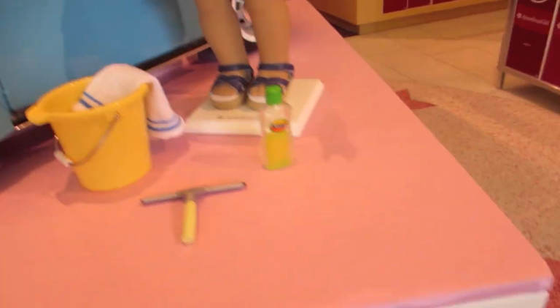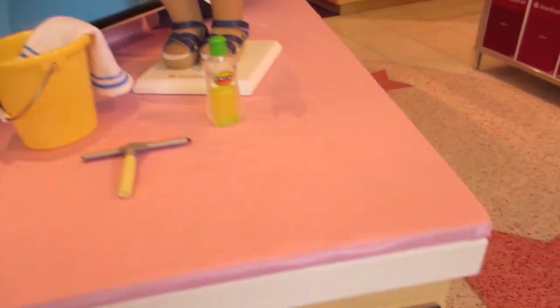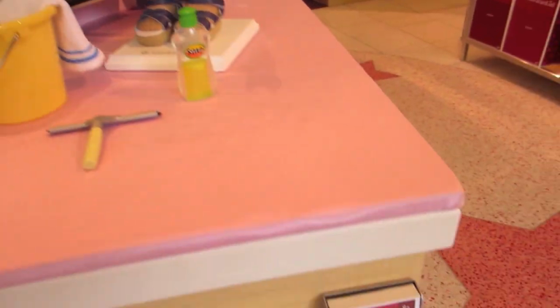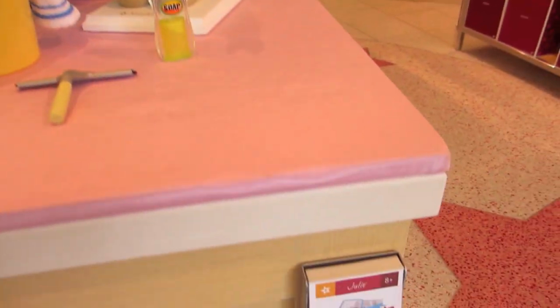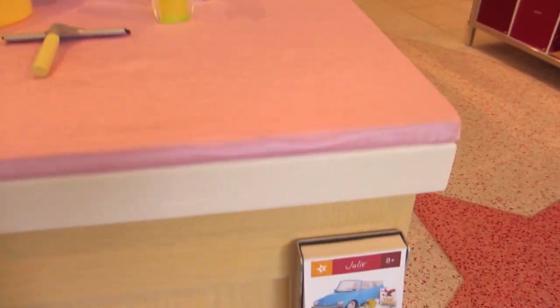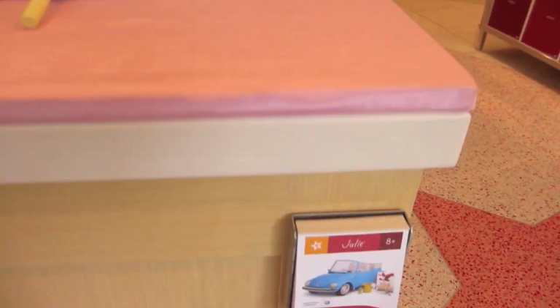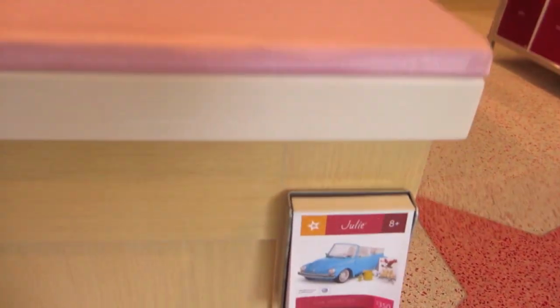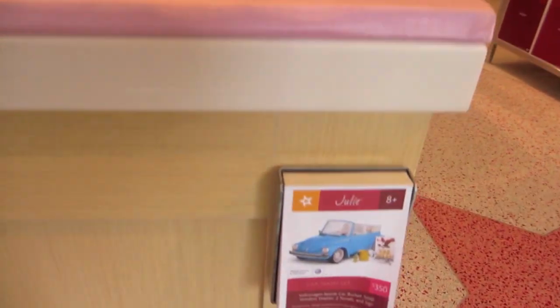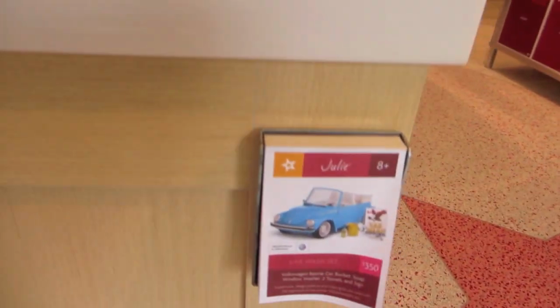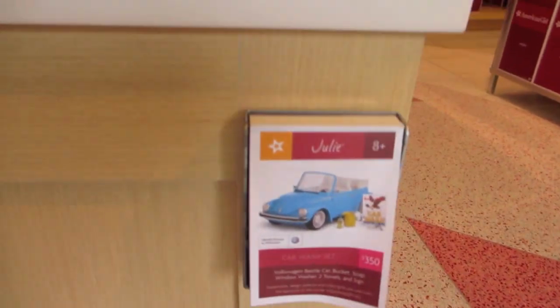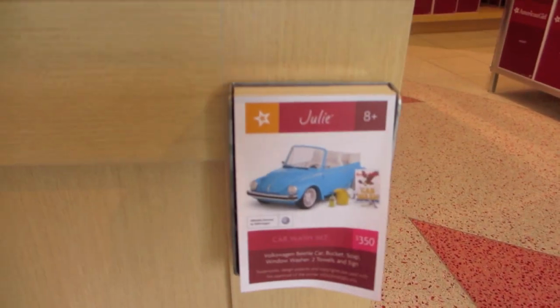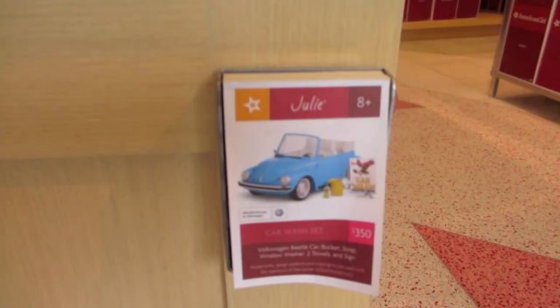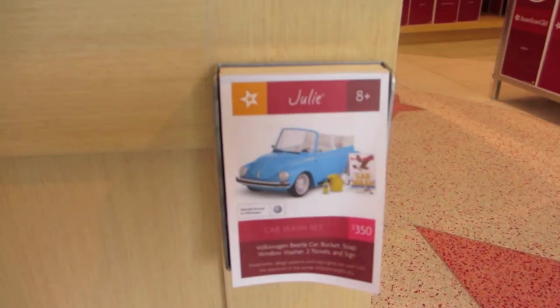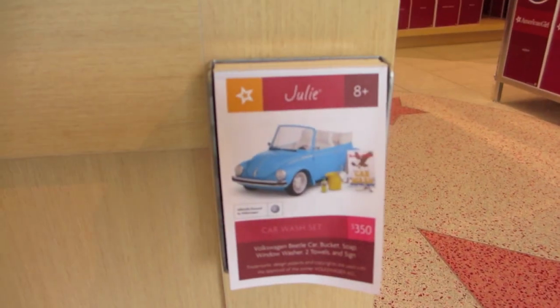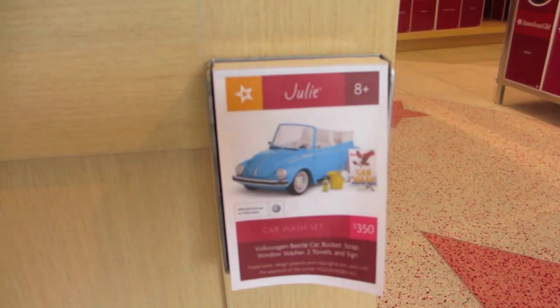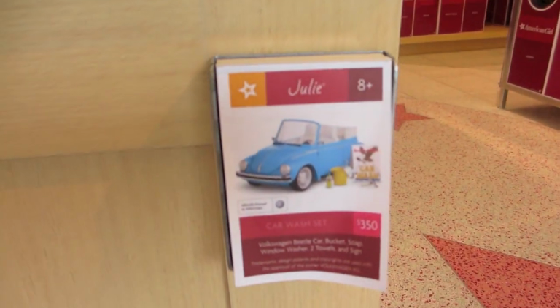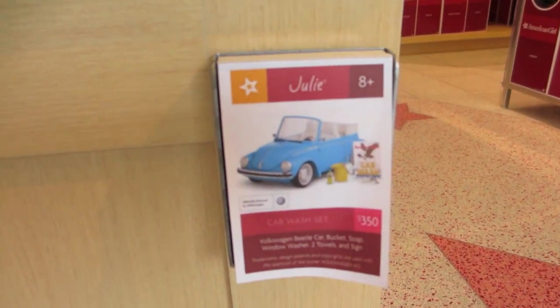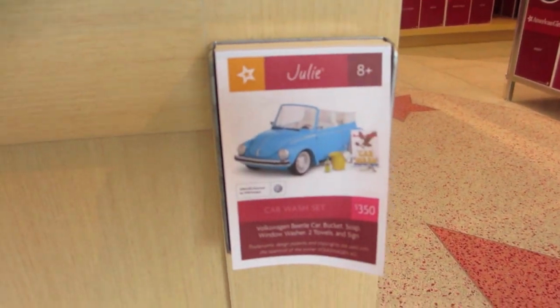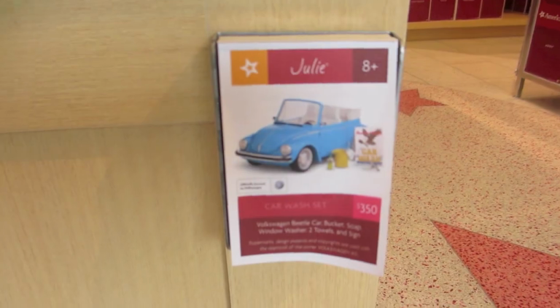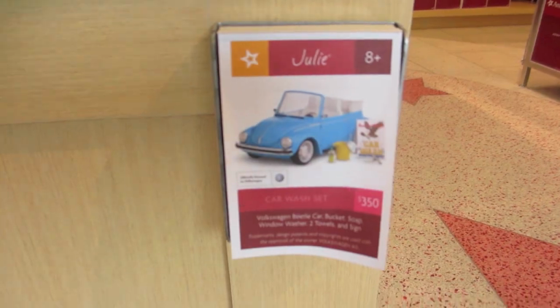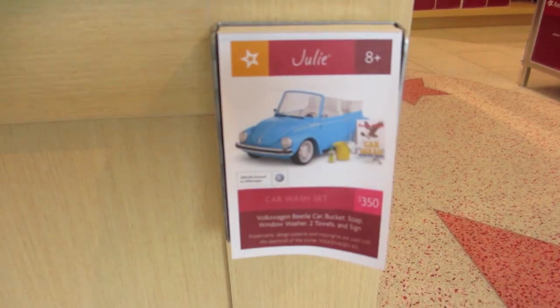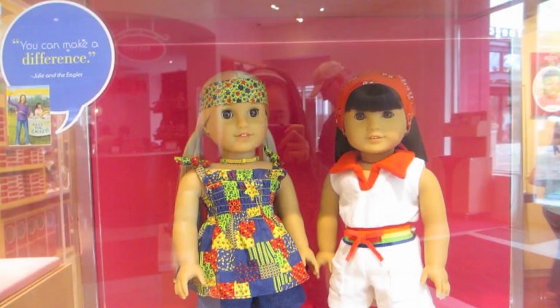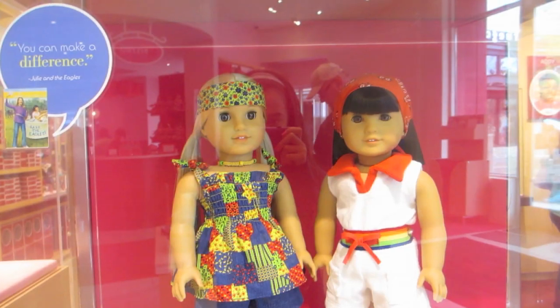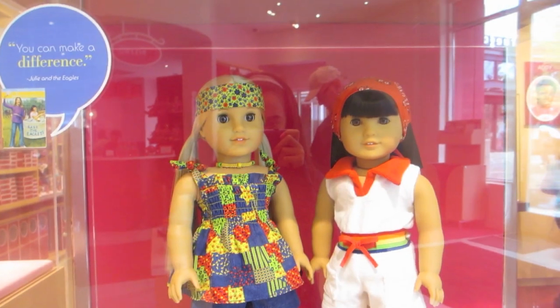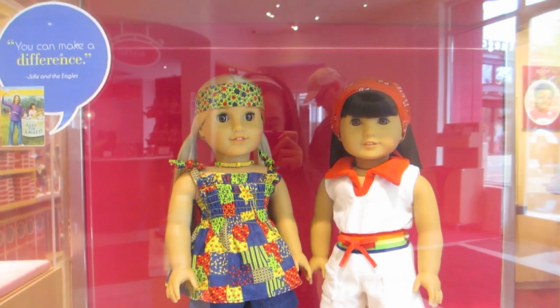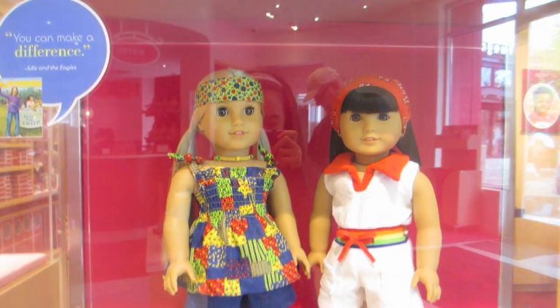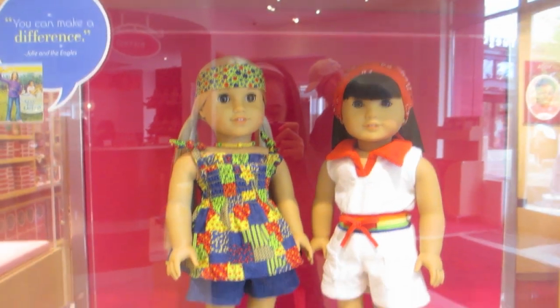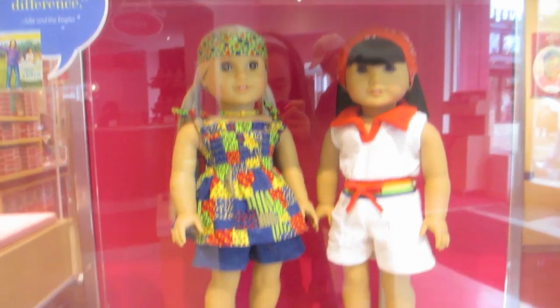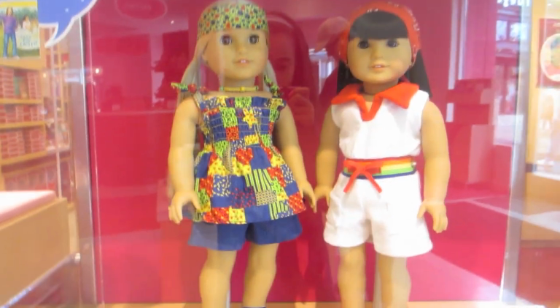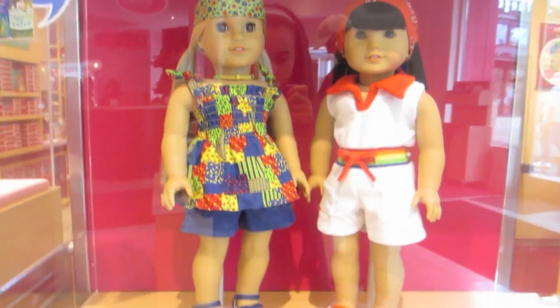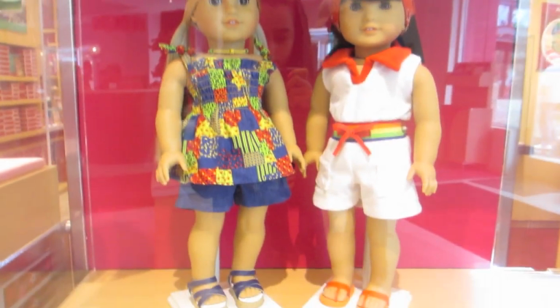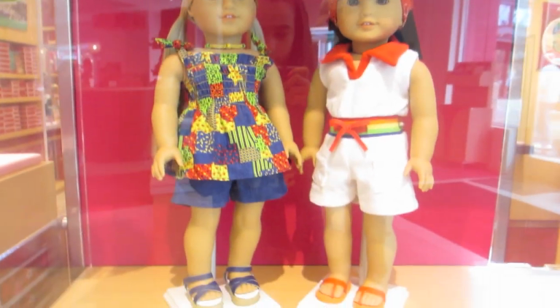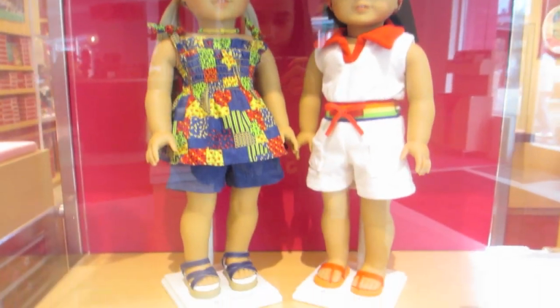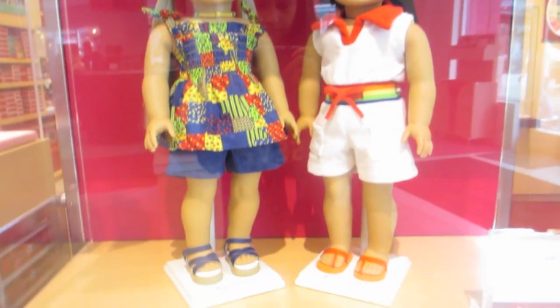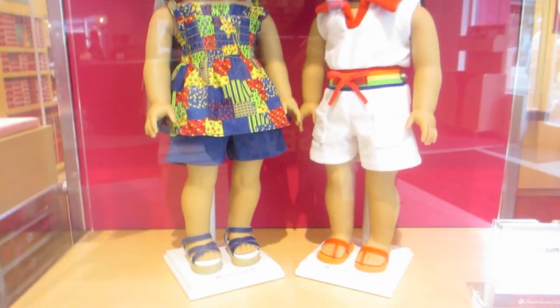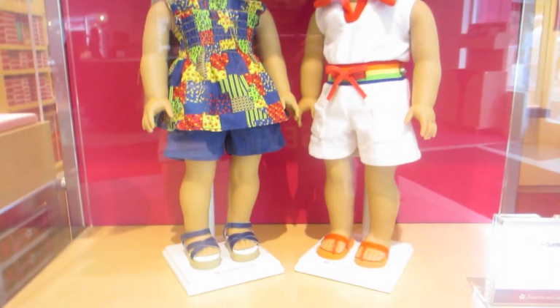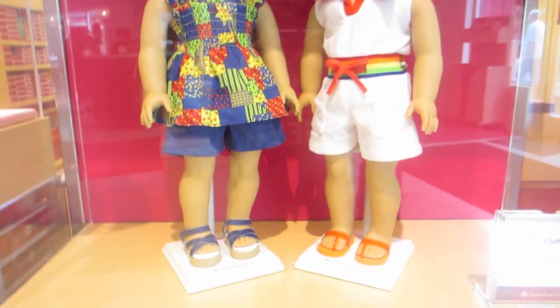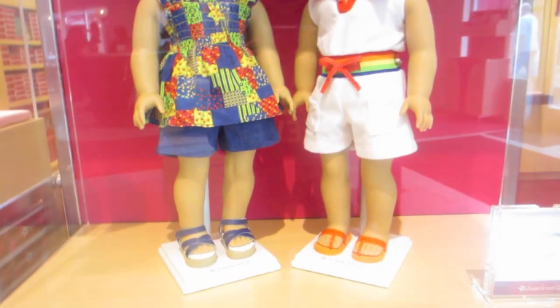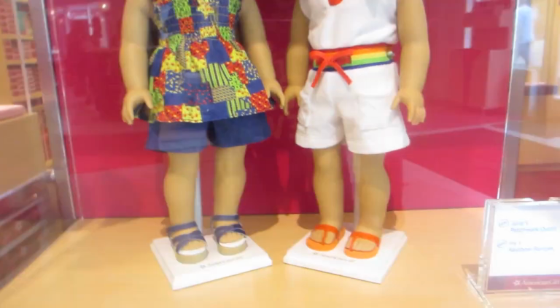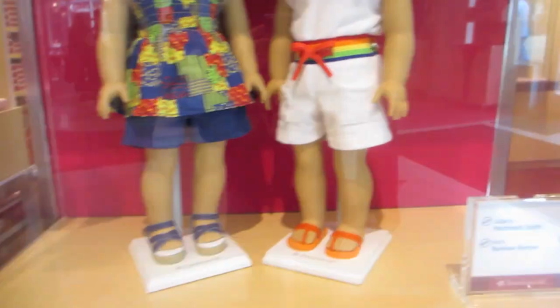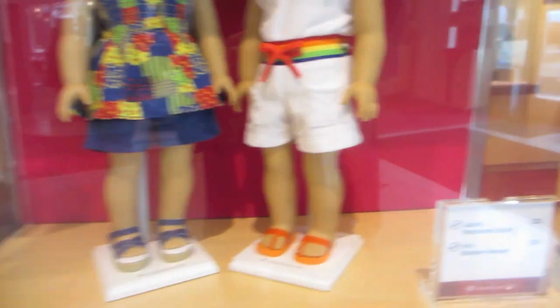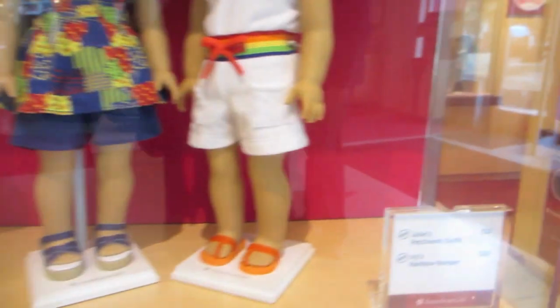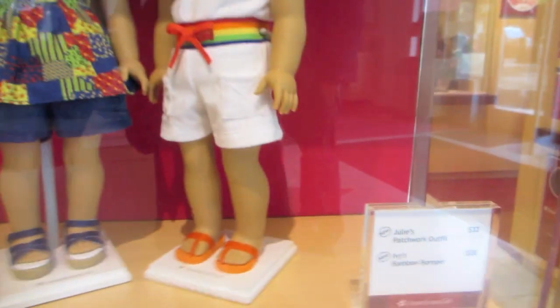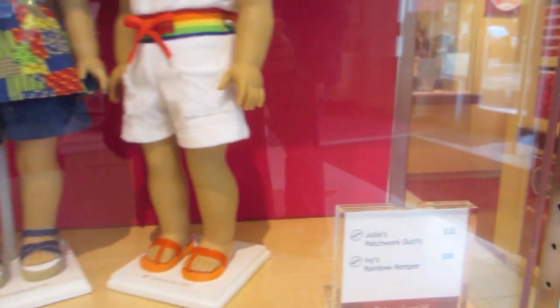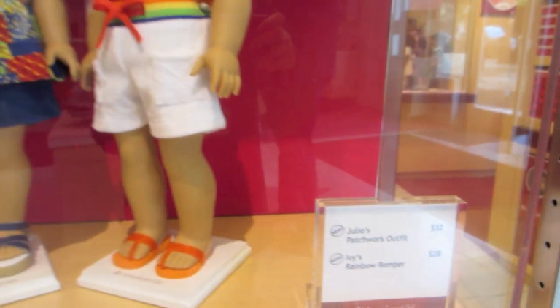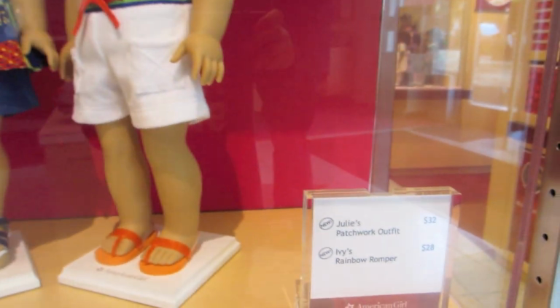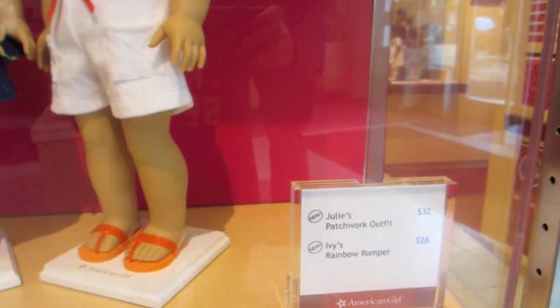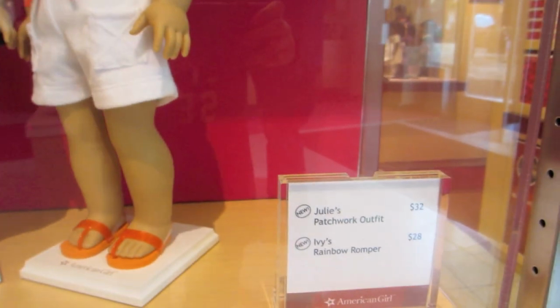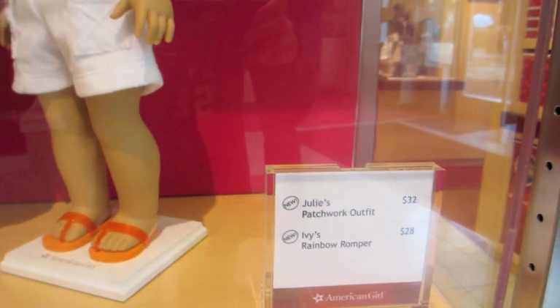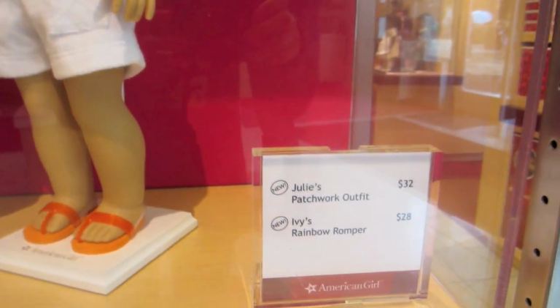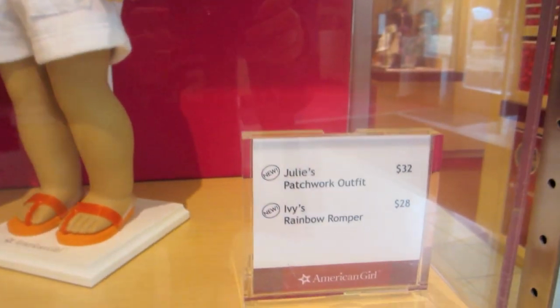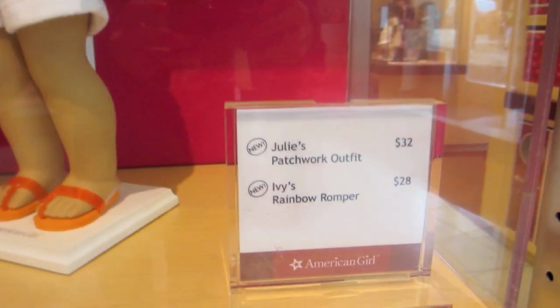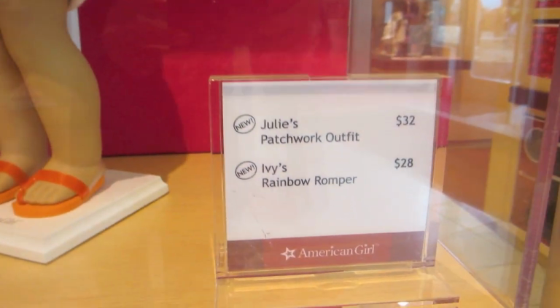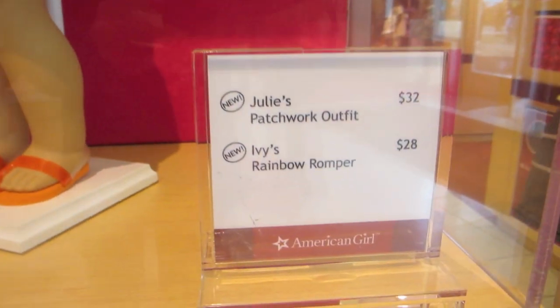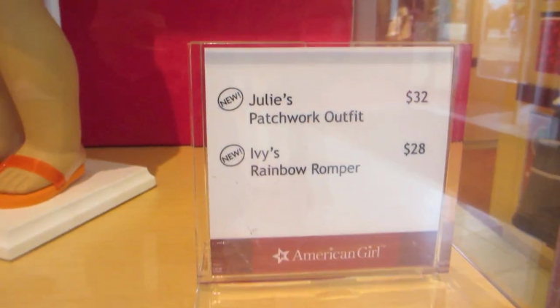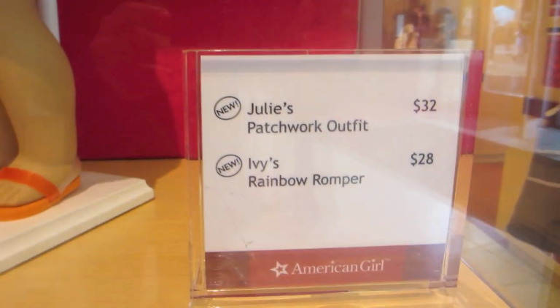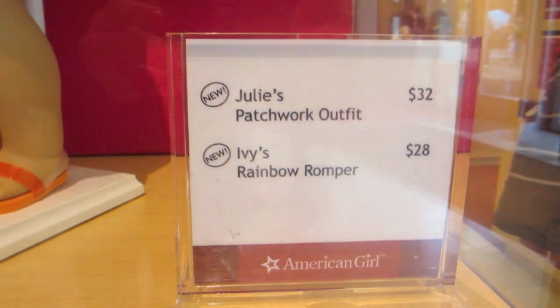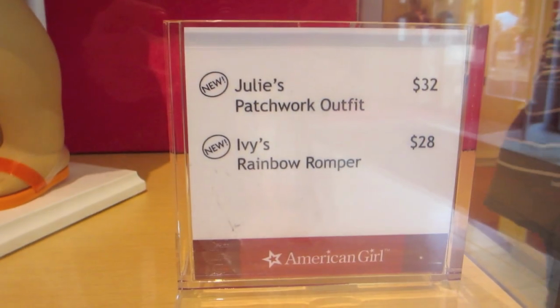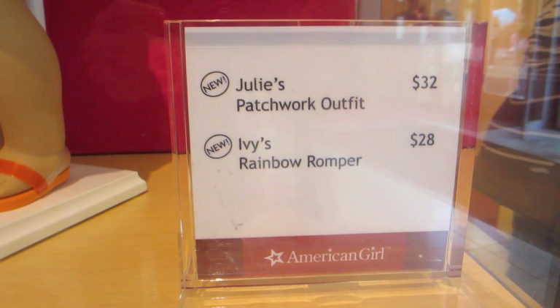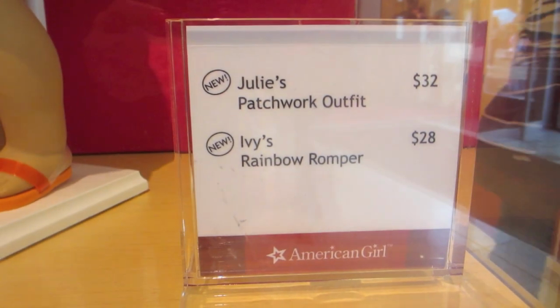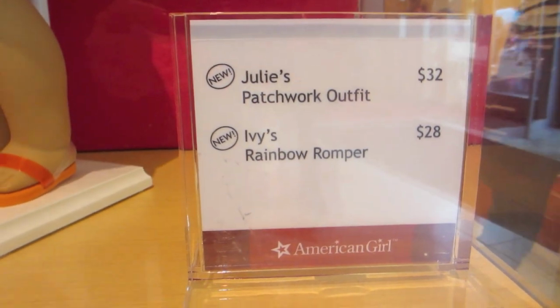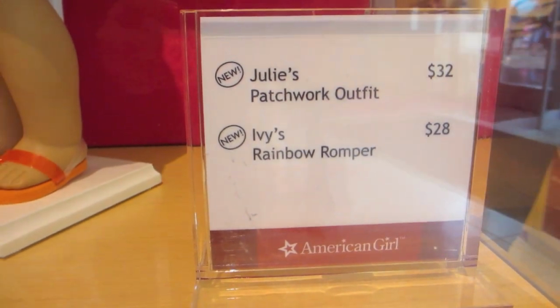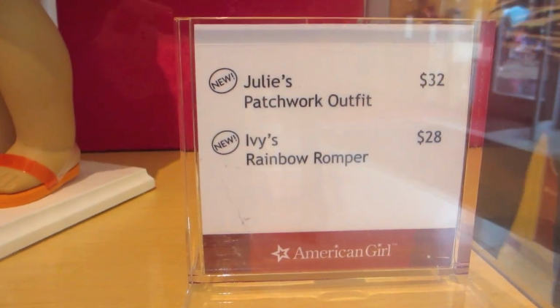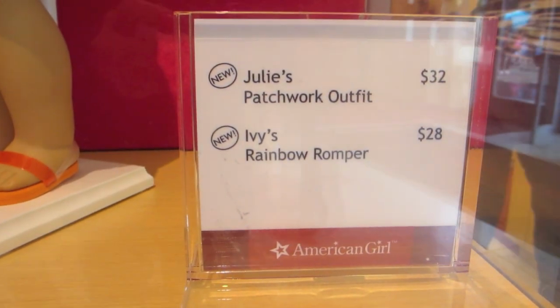We also have Julie and Ivy's new outfits — Julie's patchwork outfit and Ivy's rainbow romper, which retail around $30.